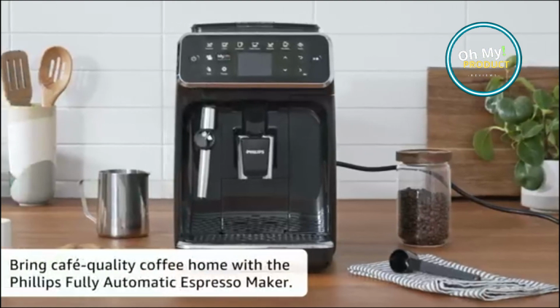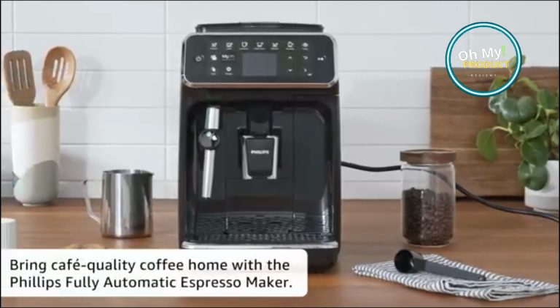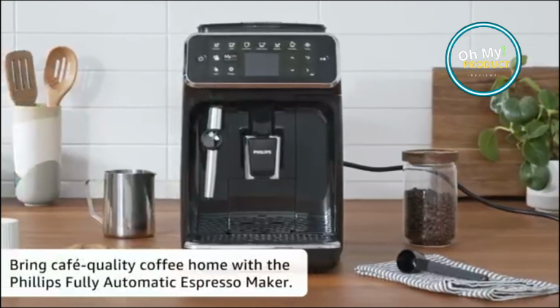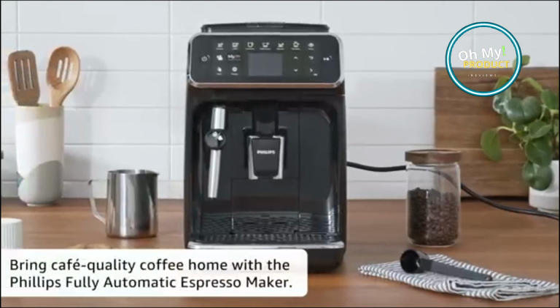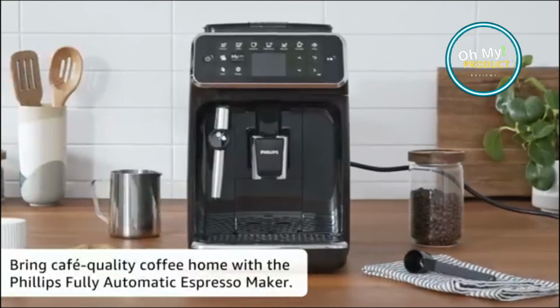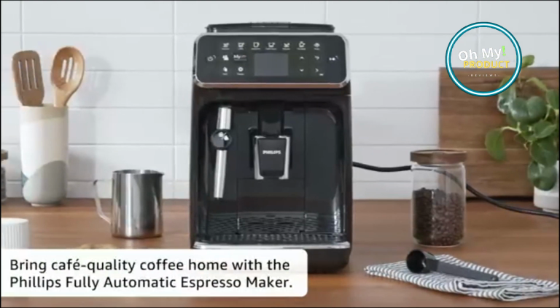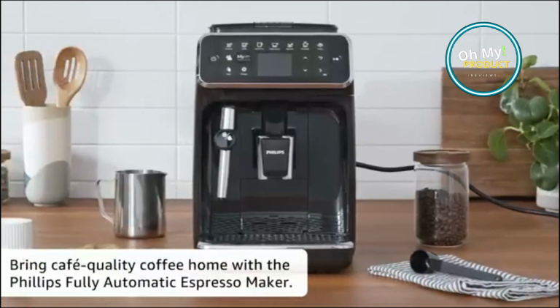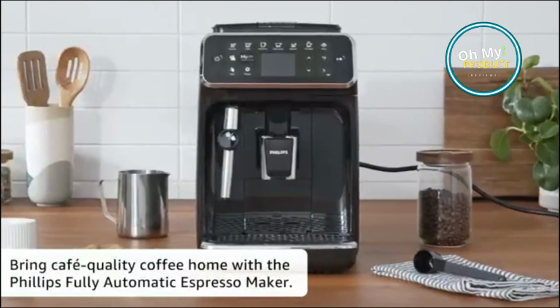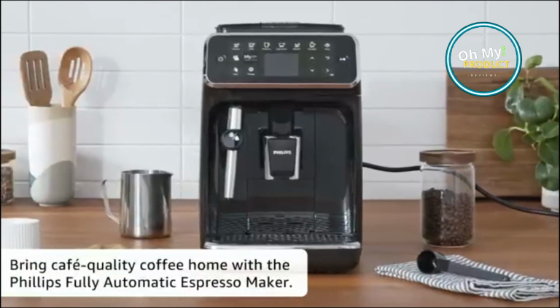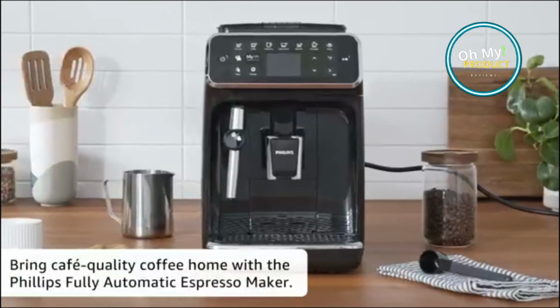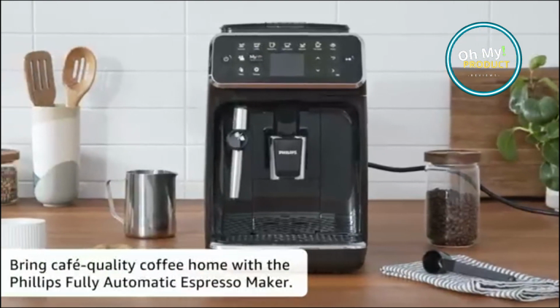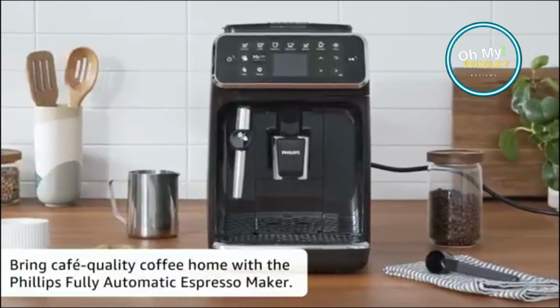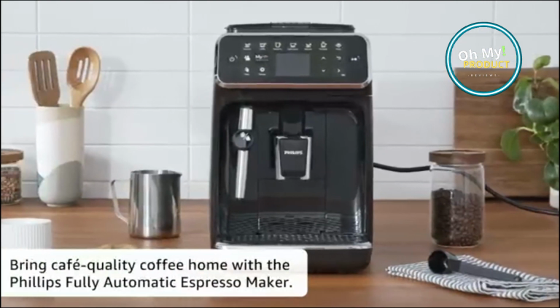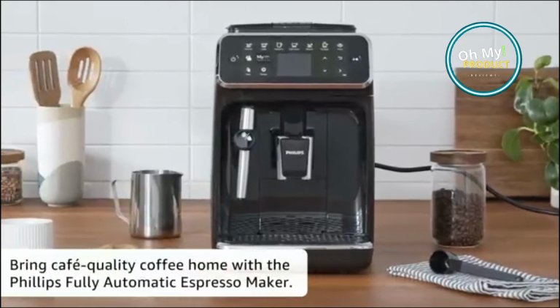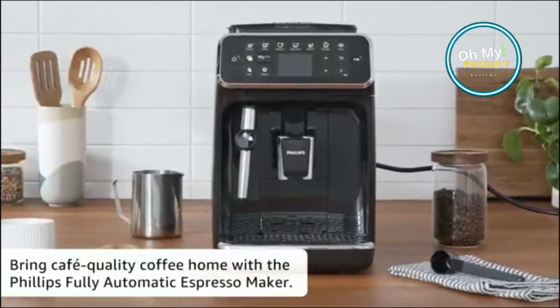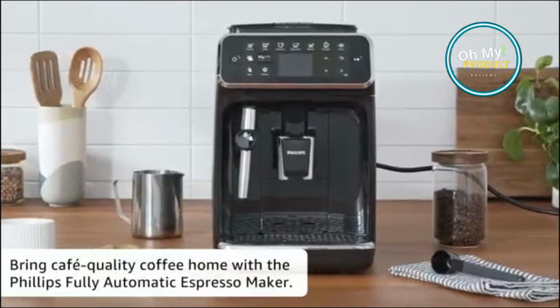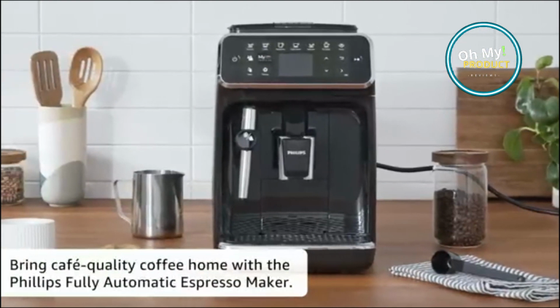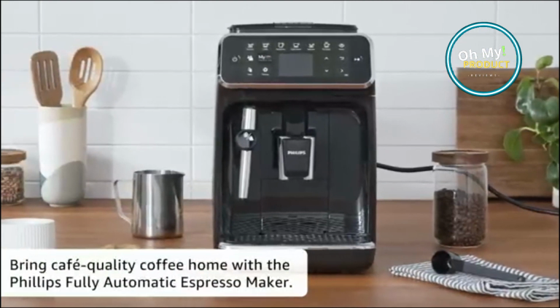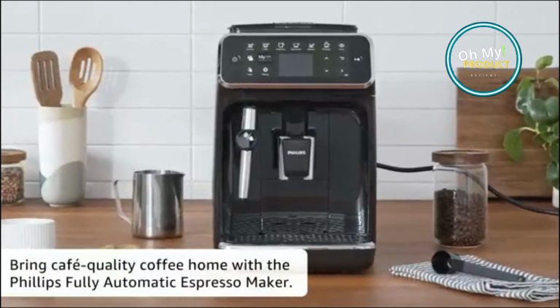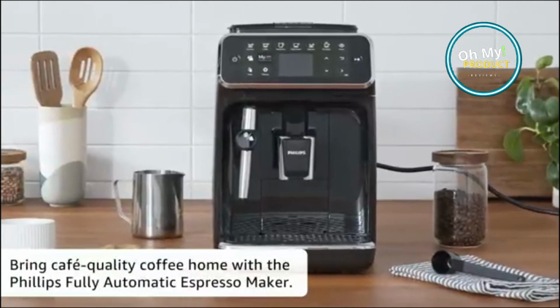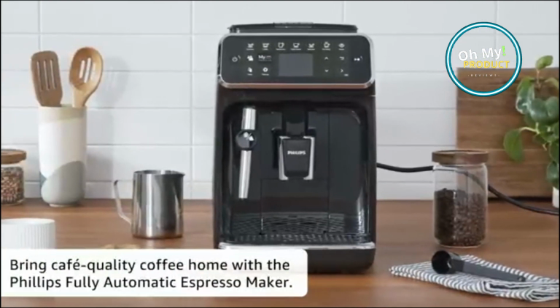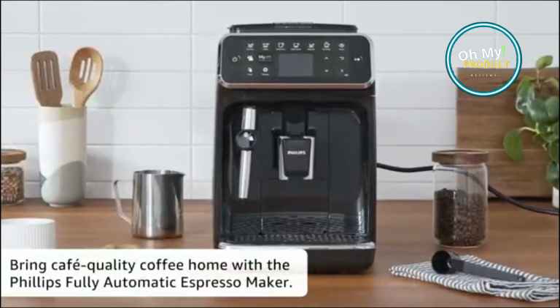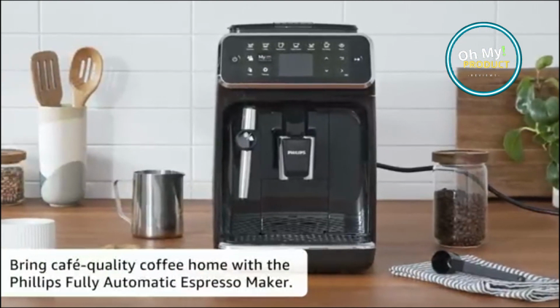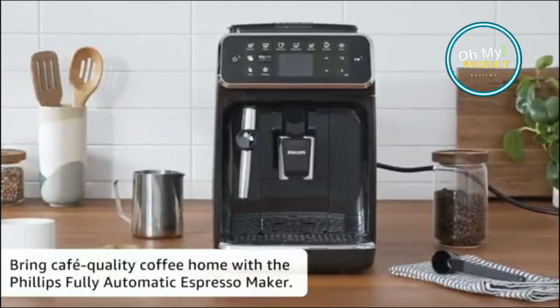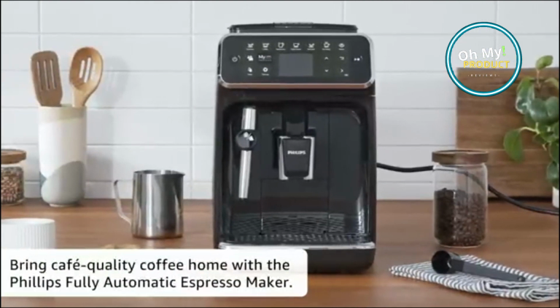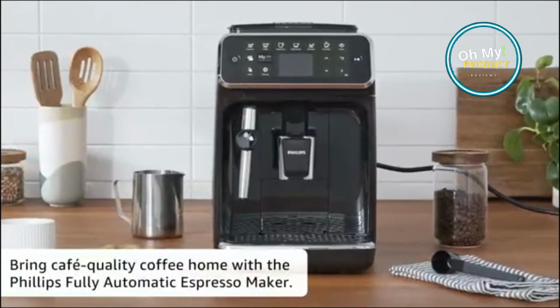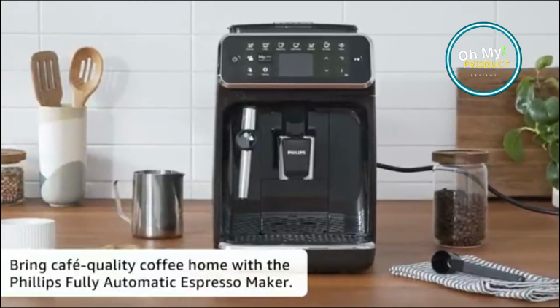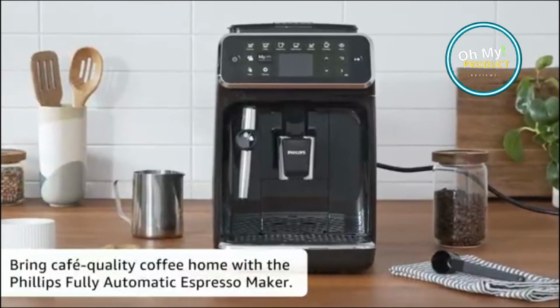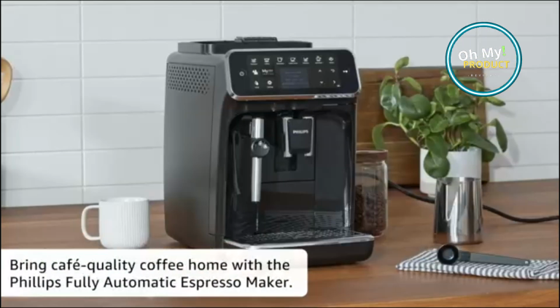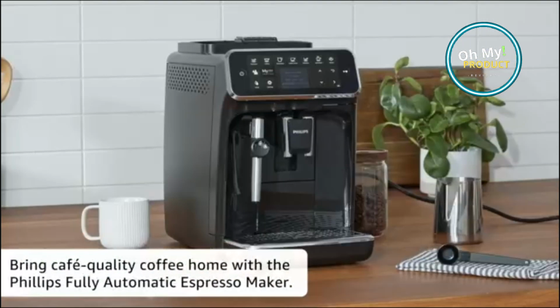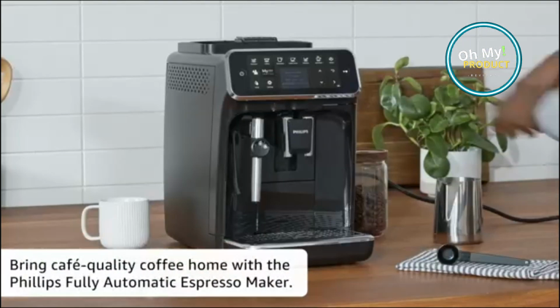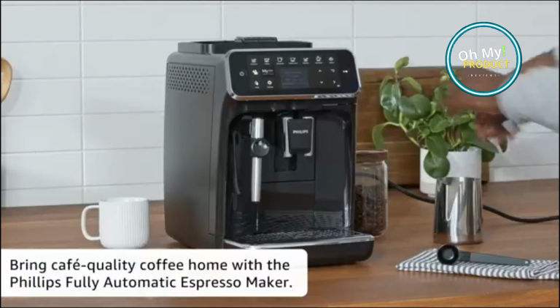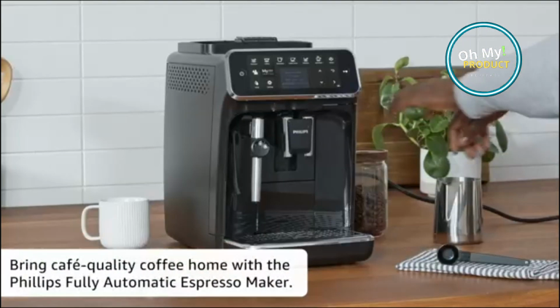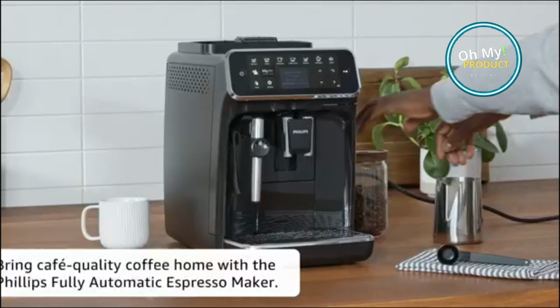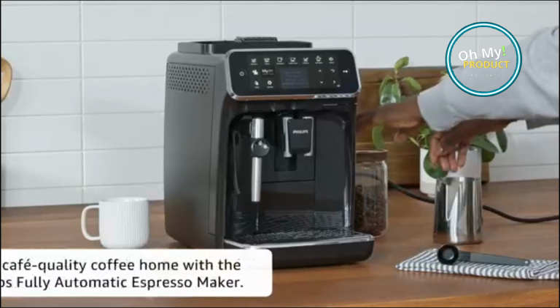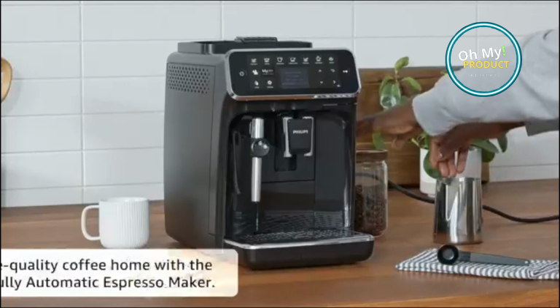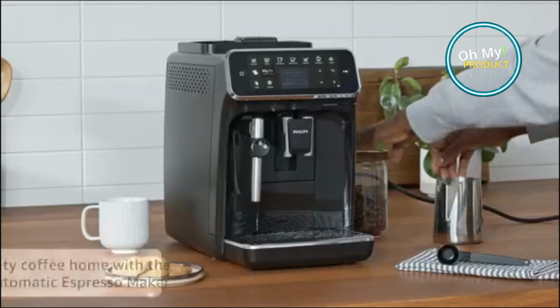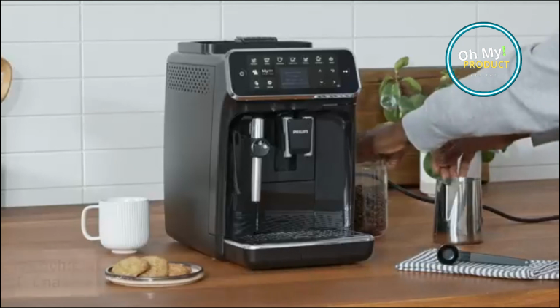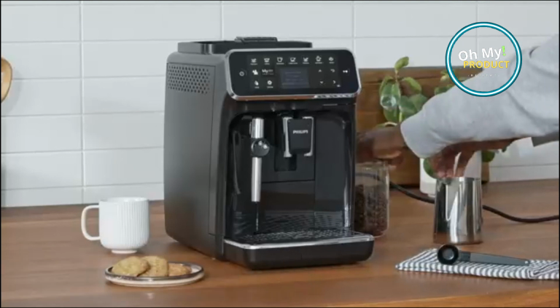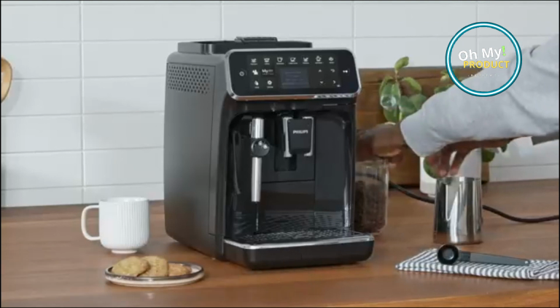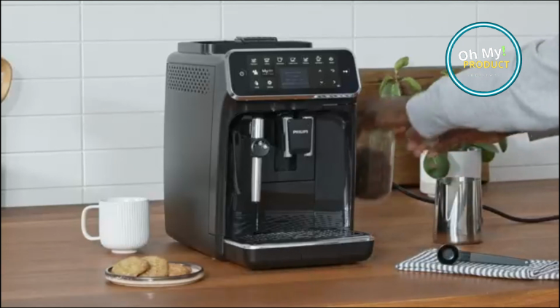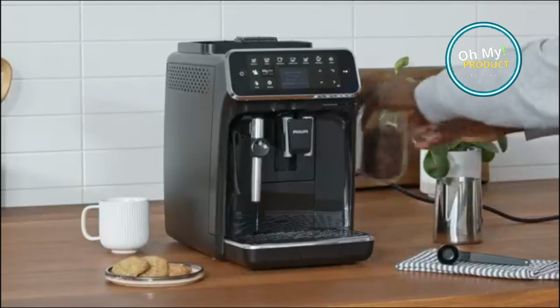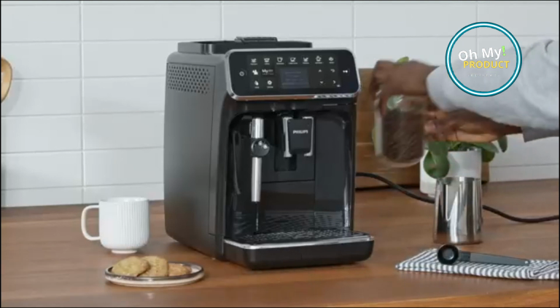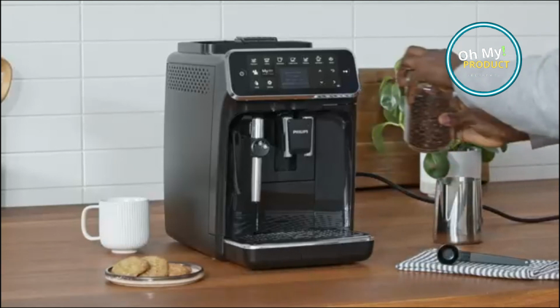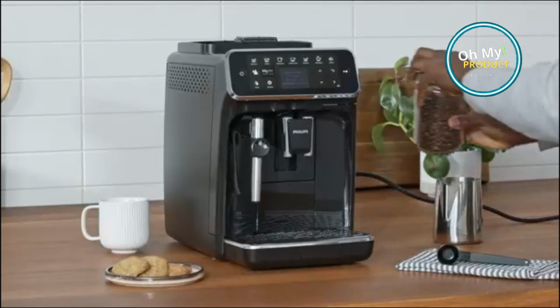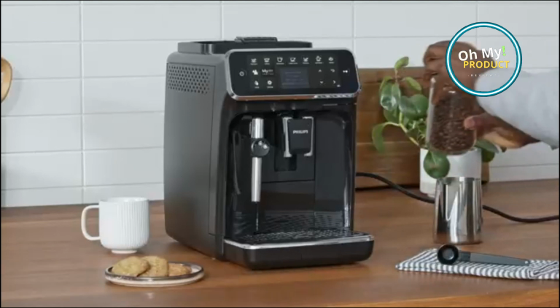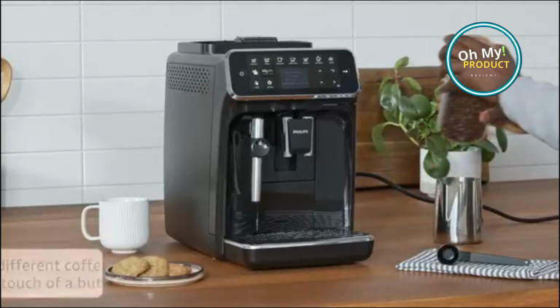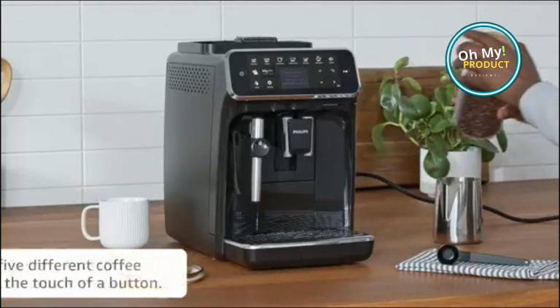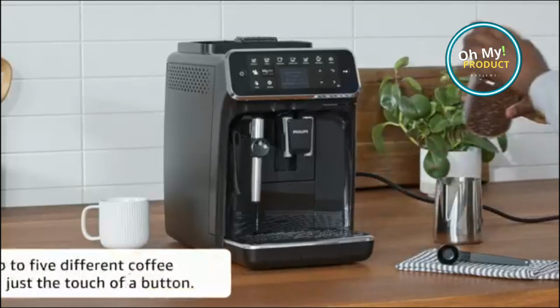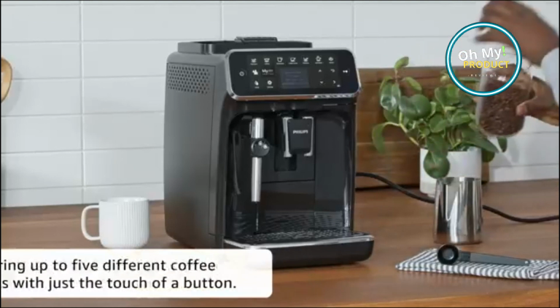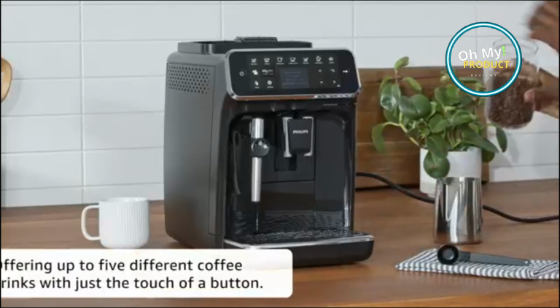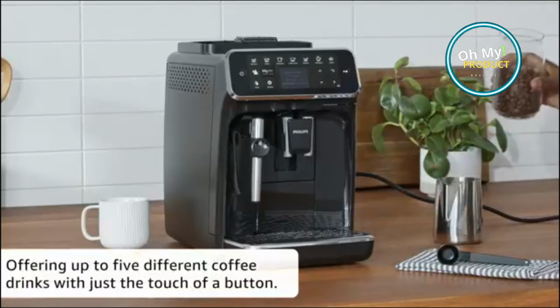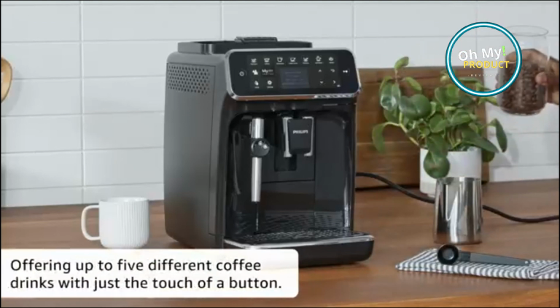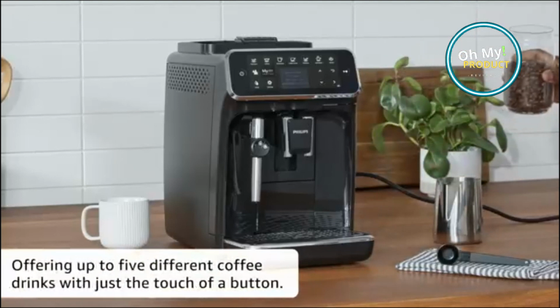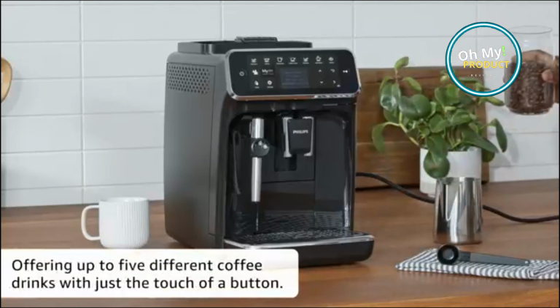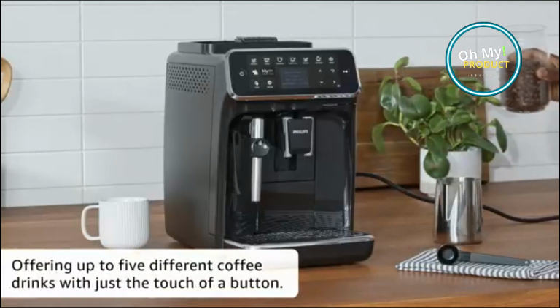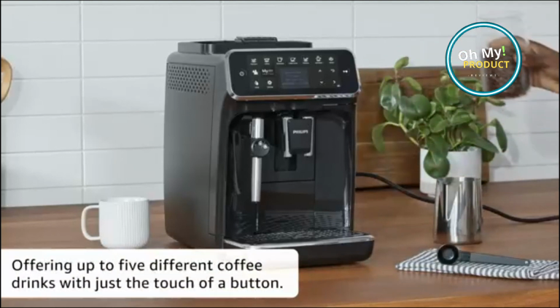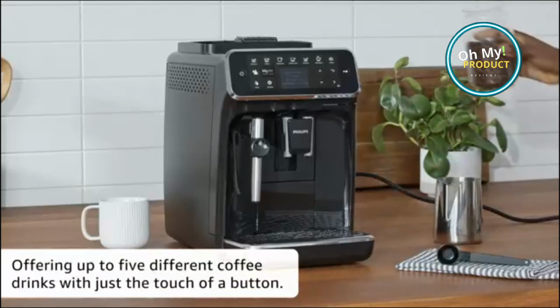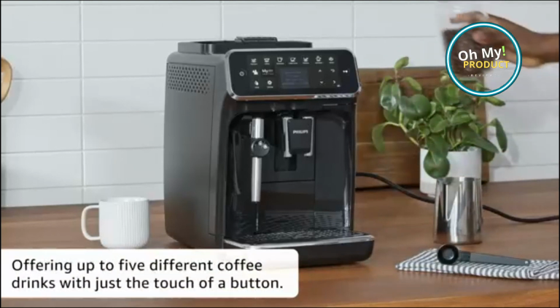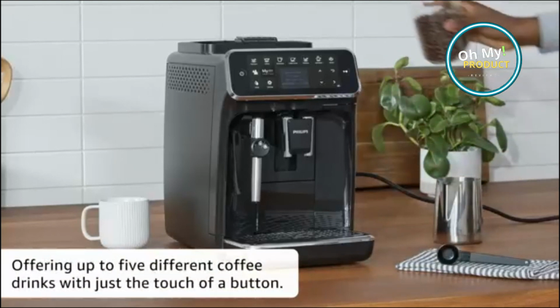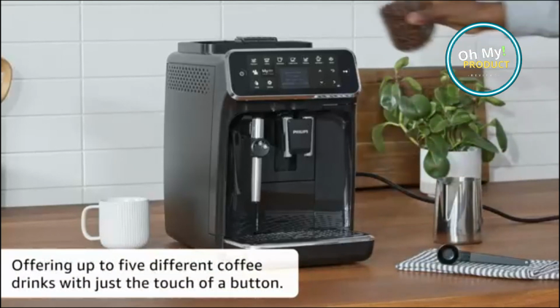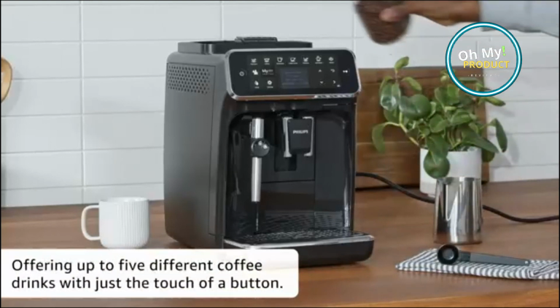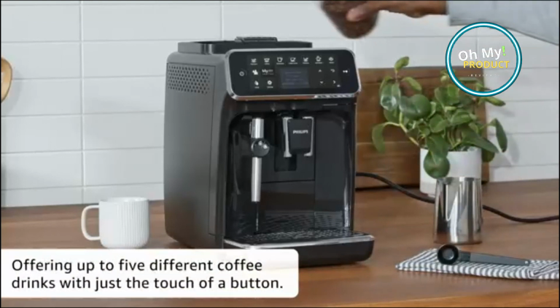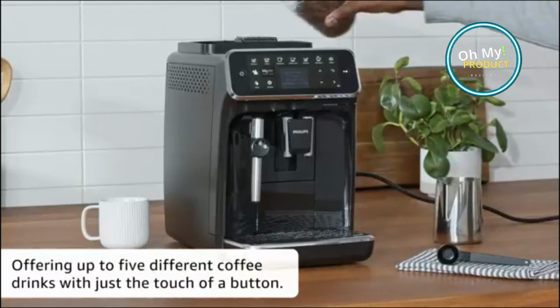It has very intuitive controls — the machine is easy to use with just a few buttons to press. It also has a removable water reservoir that makes it easy to fill and clean the machine.